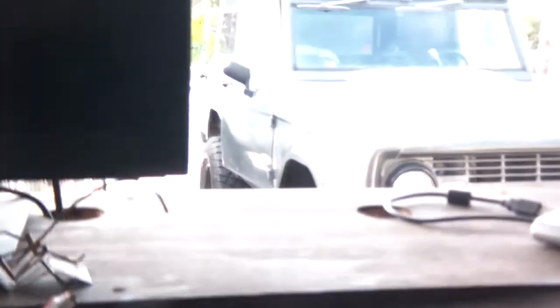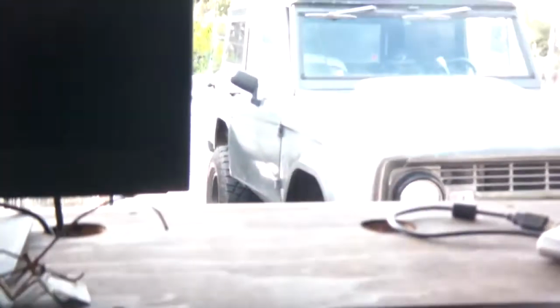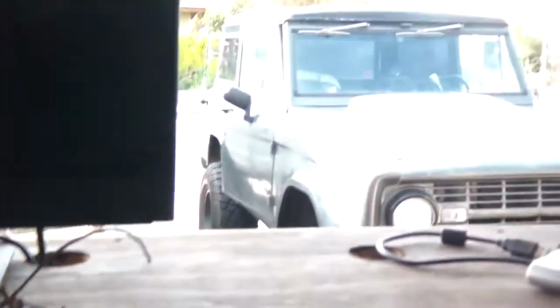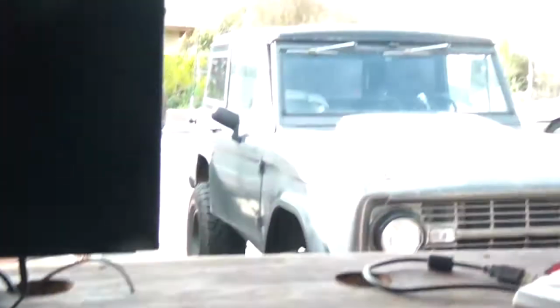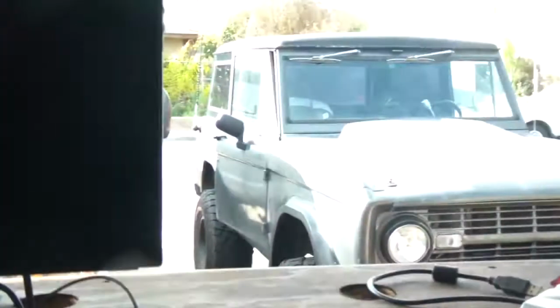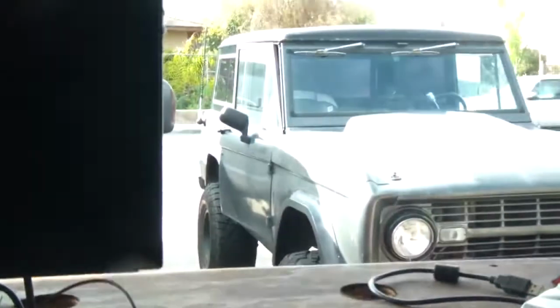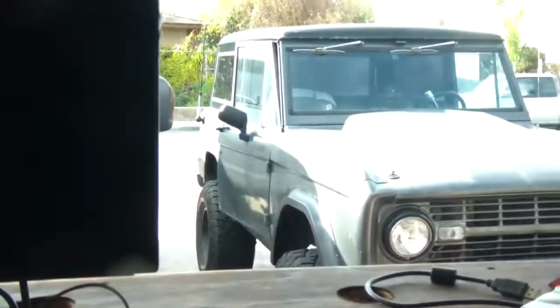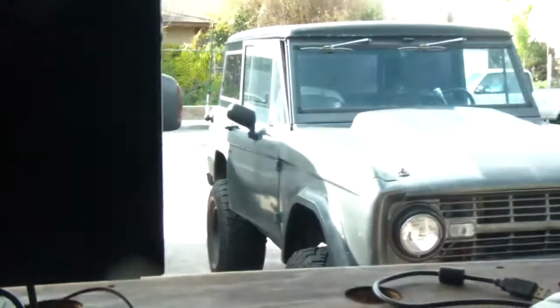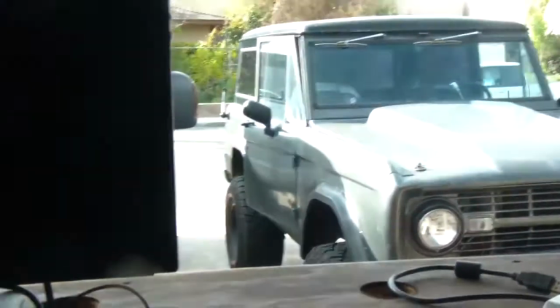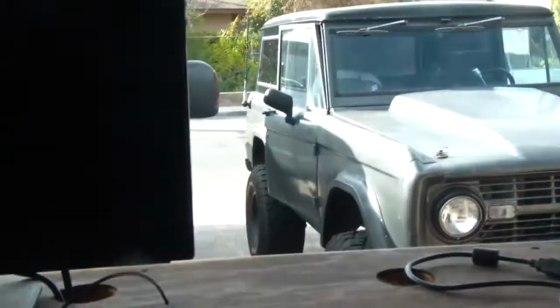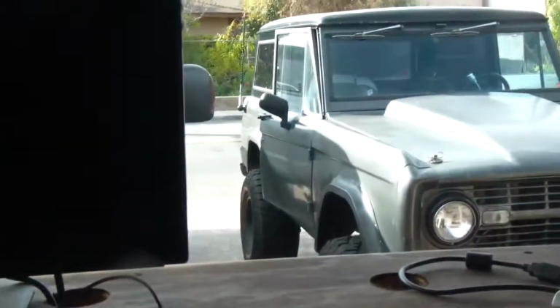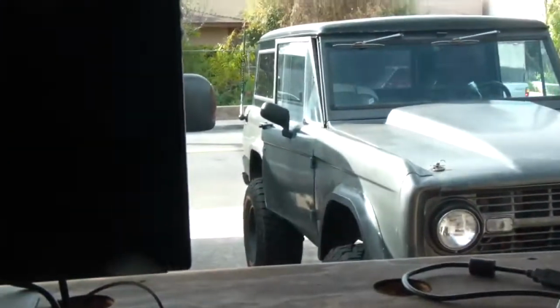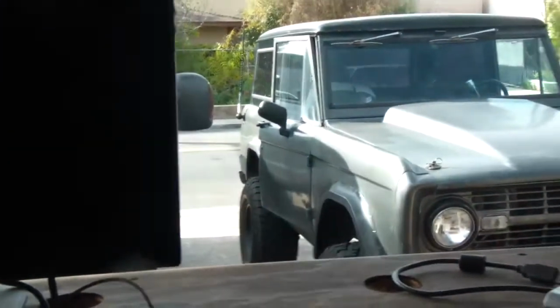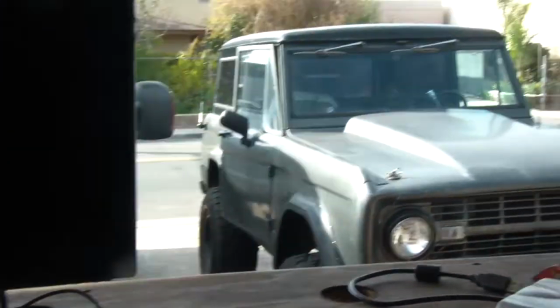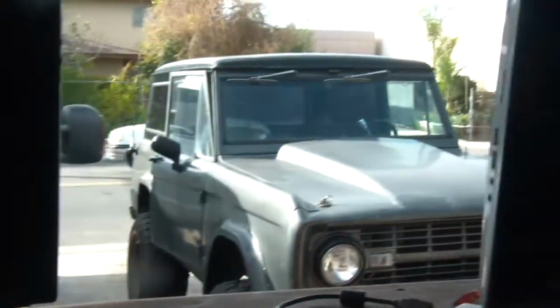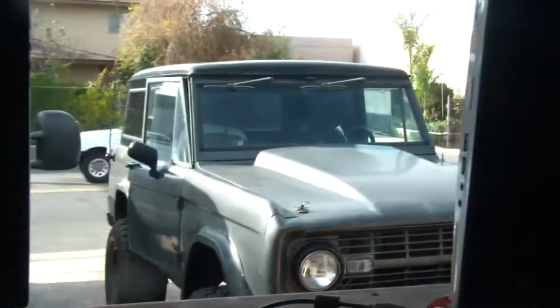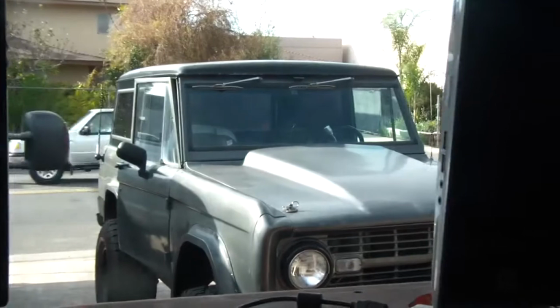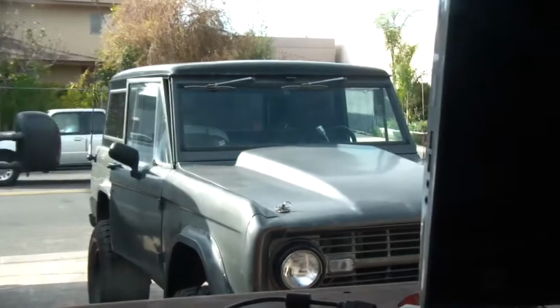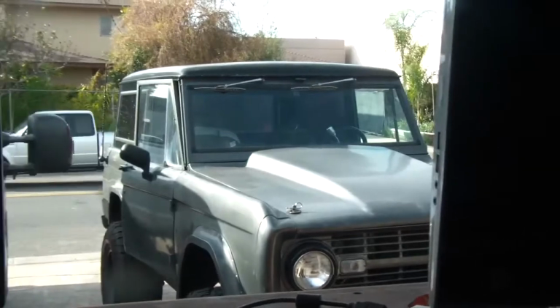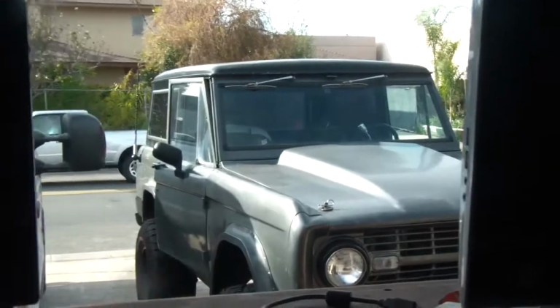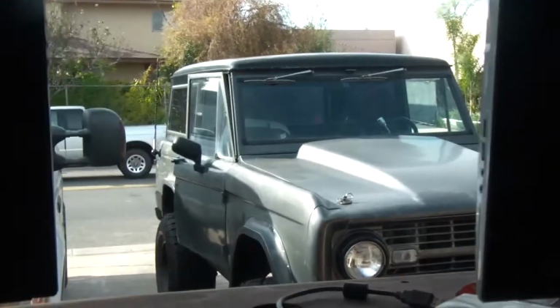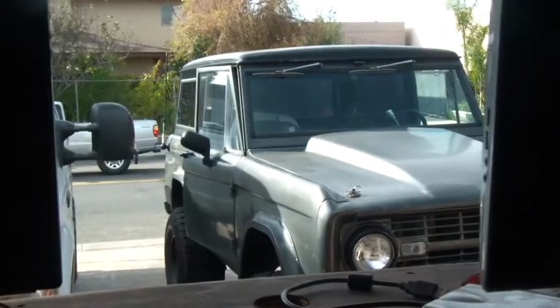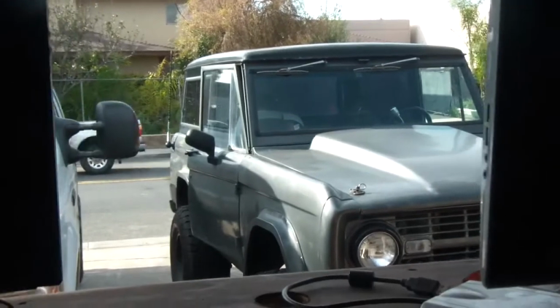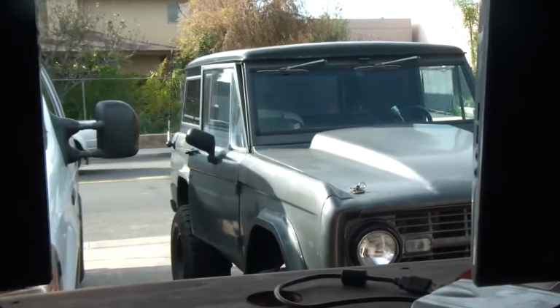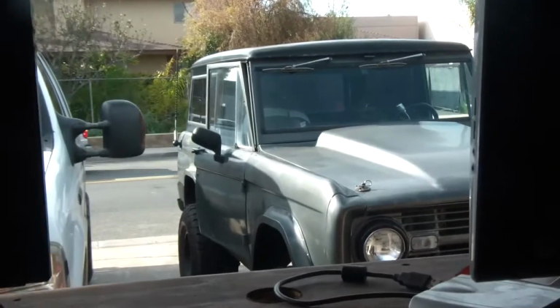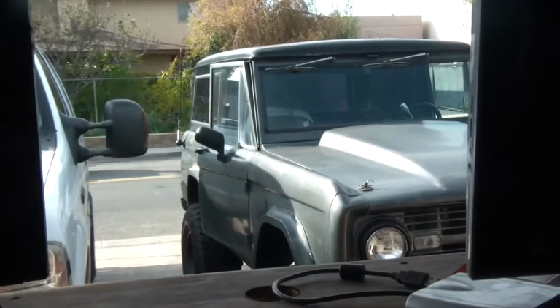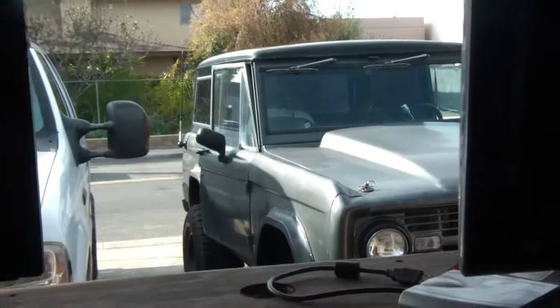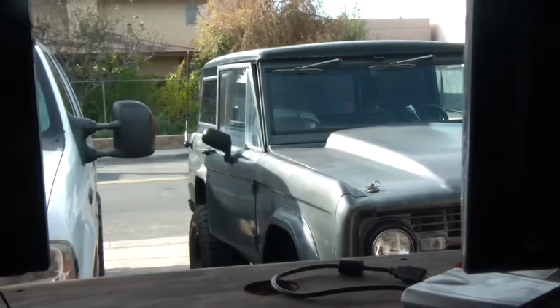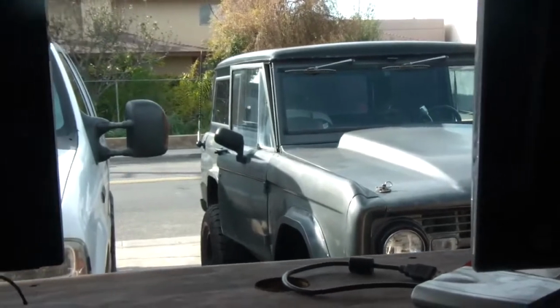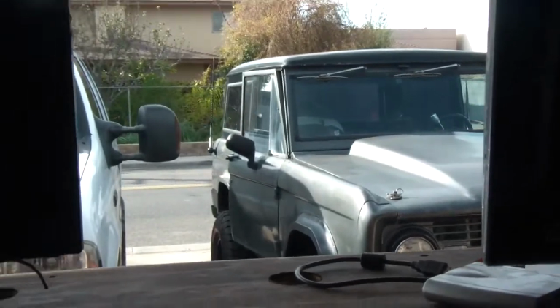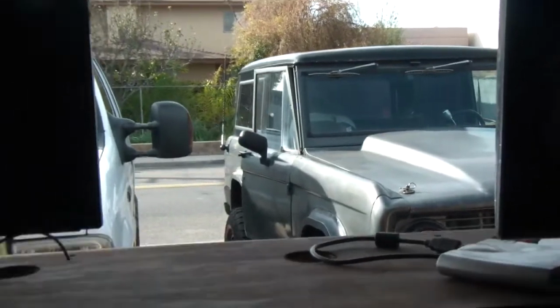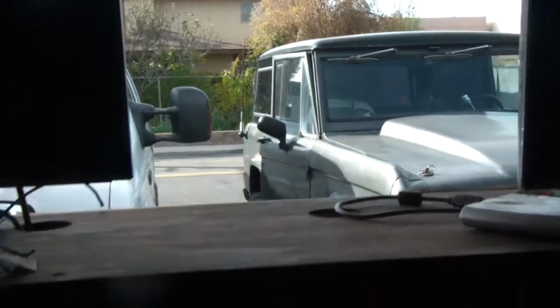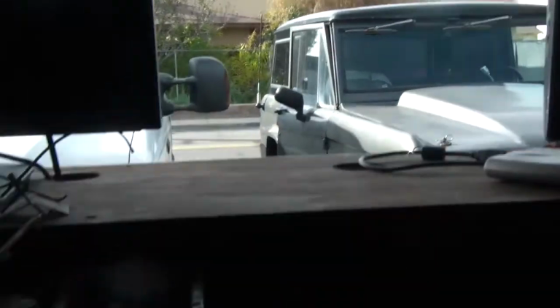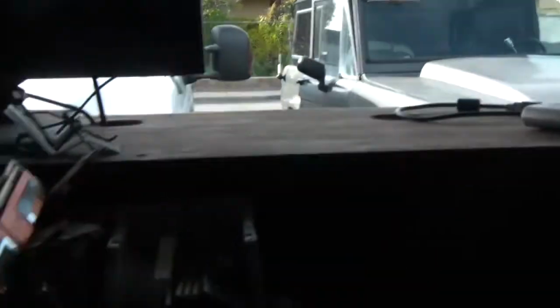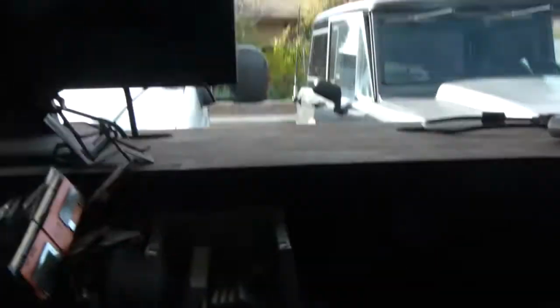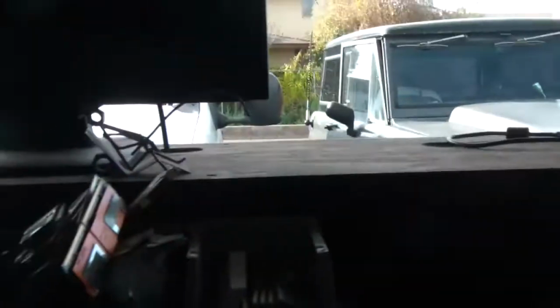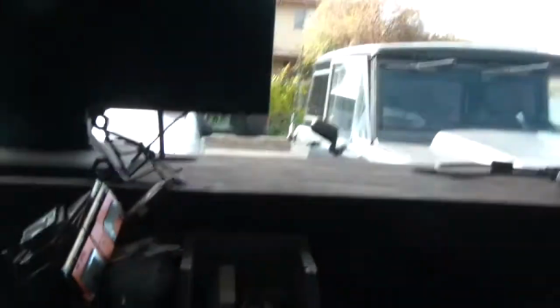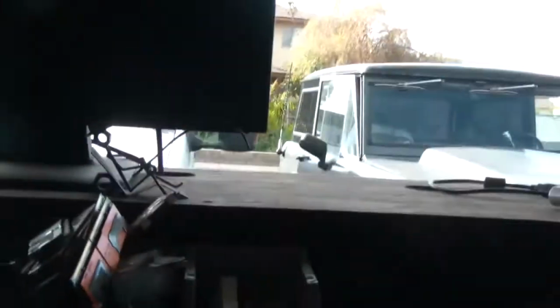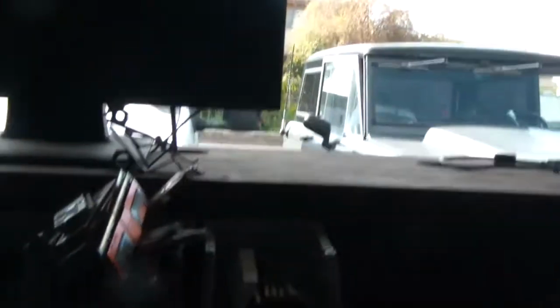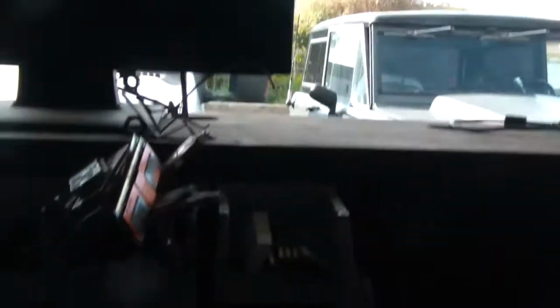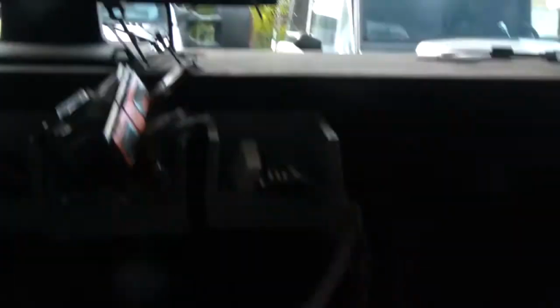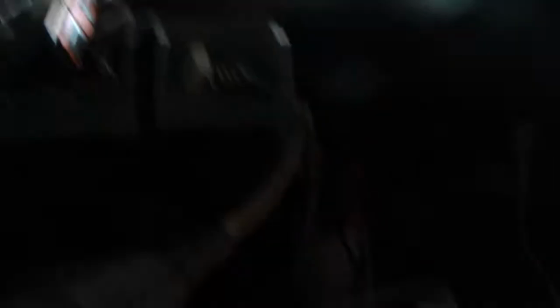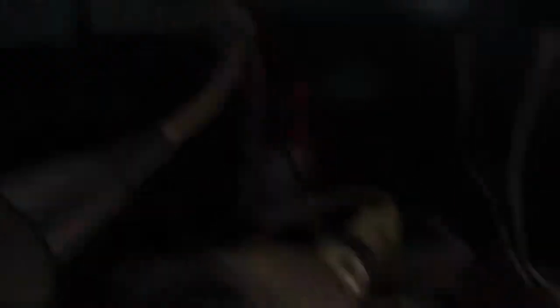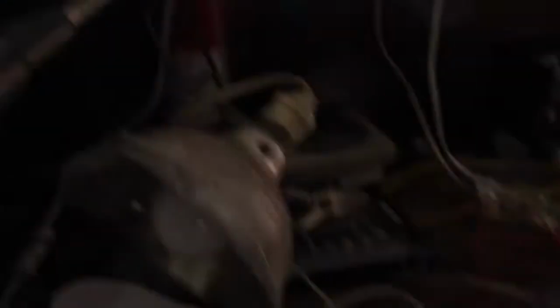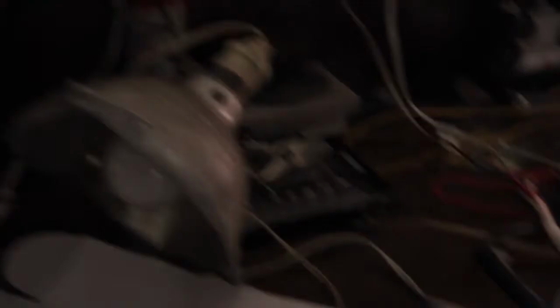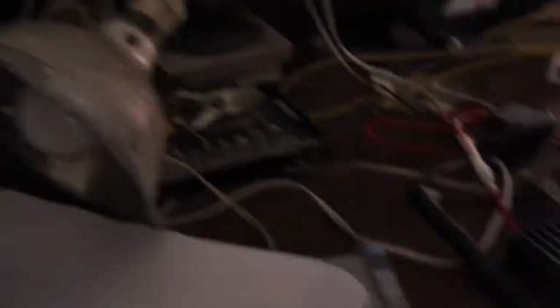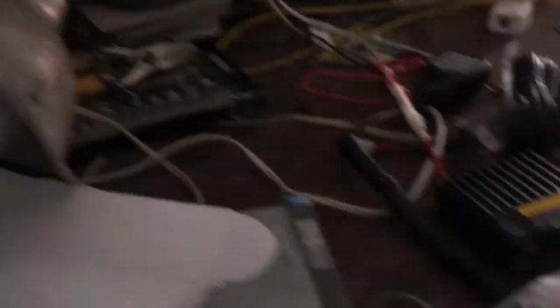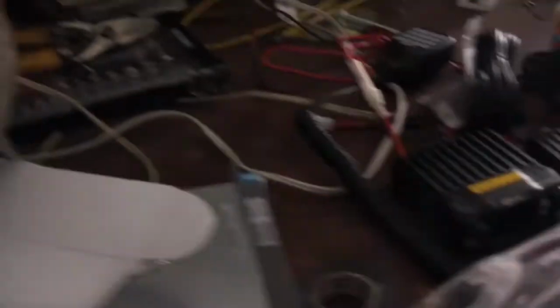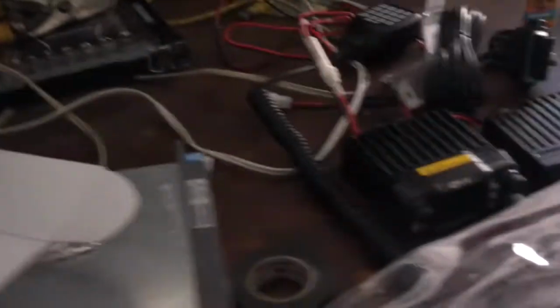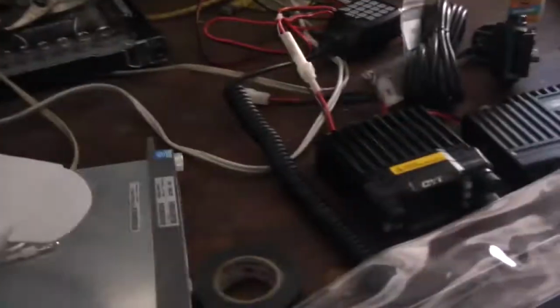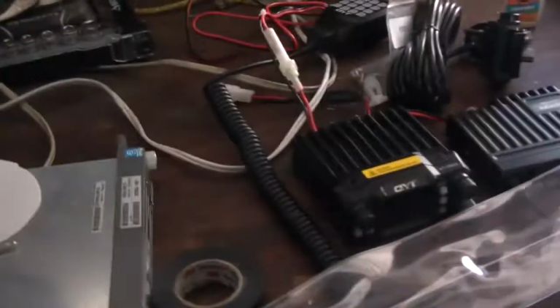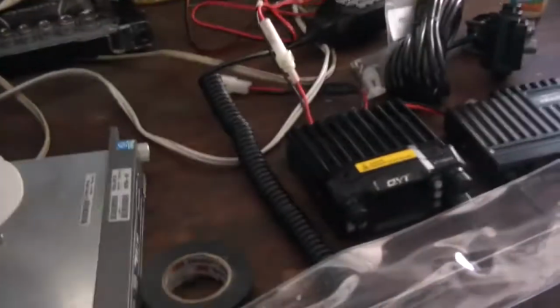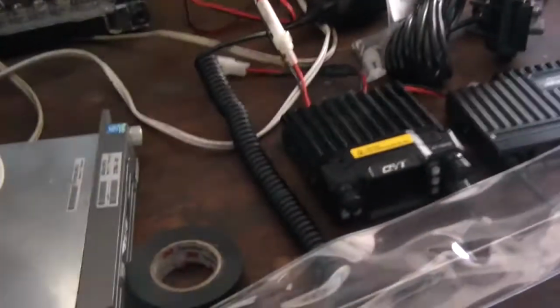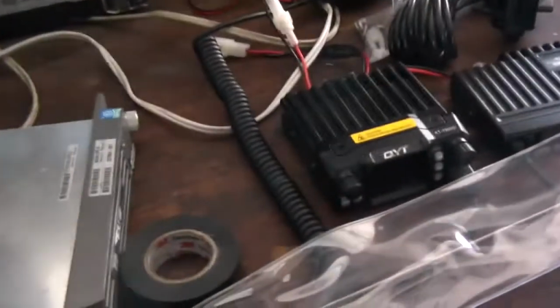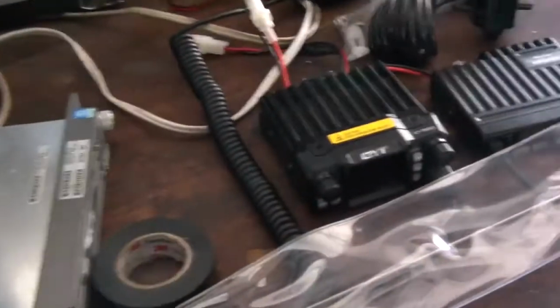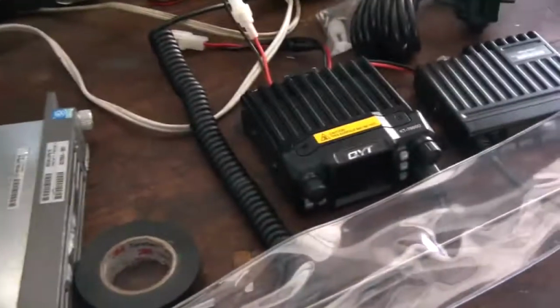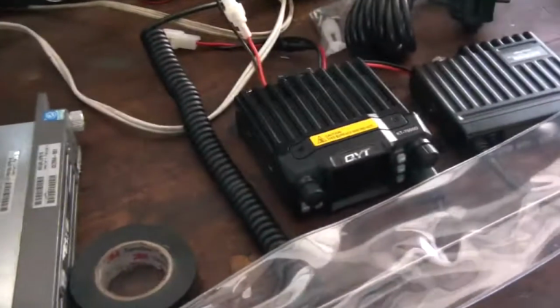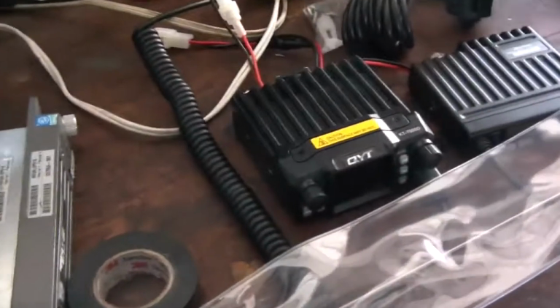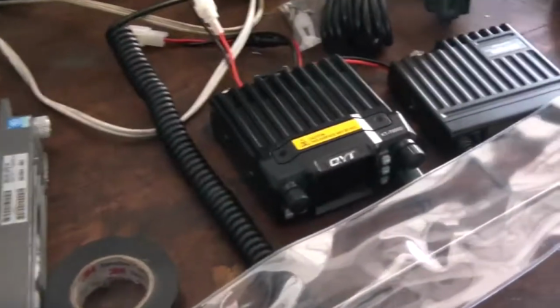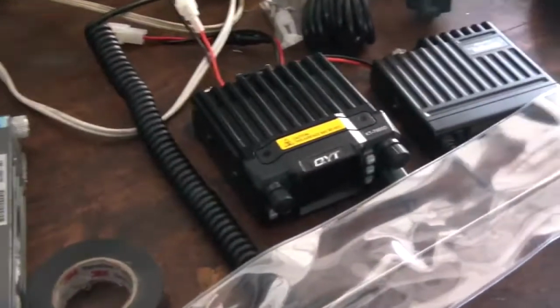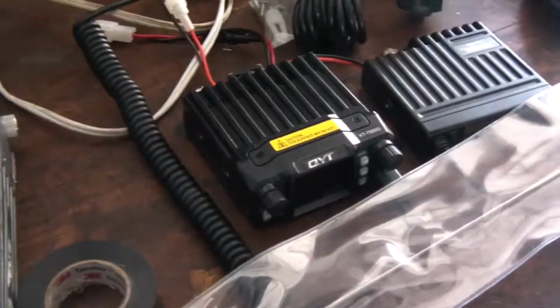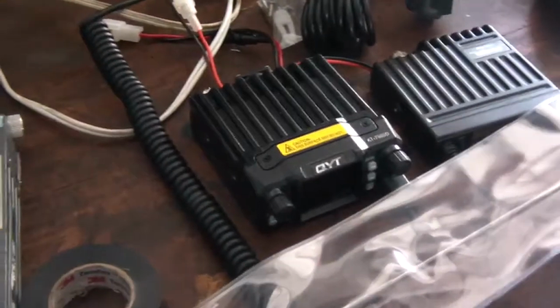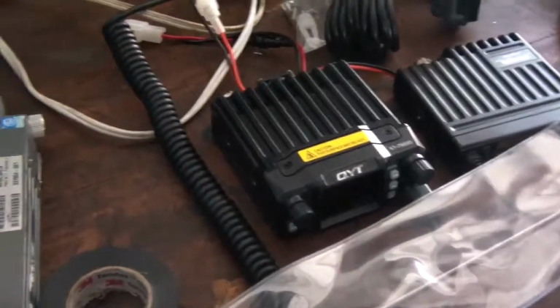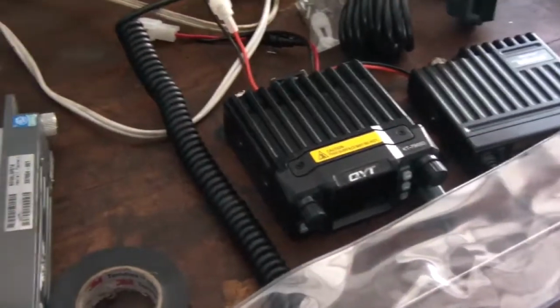That's the Bronco right there — you've seen that many times. Alright, so I'll get started with this. I want to show you the mounting.